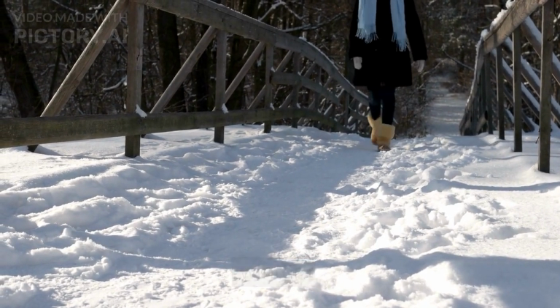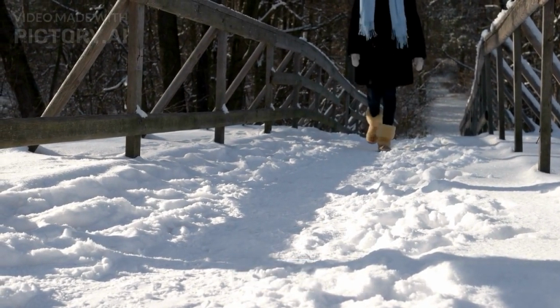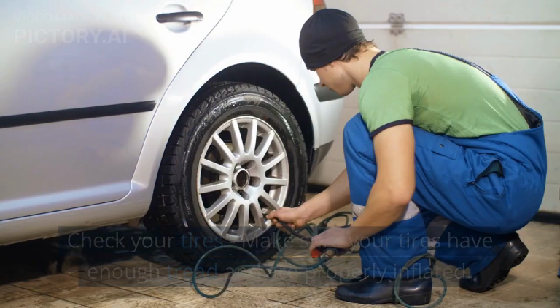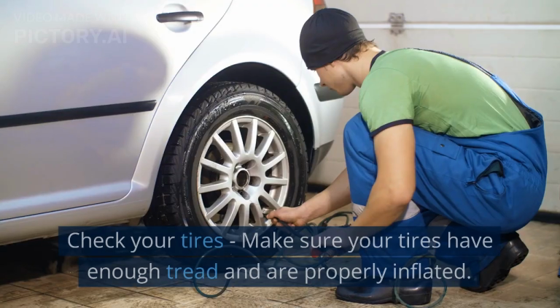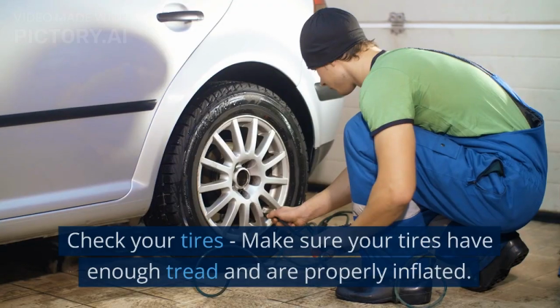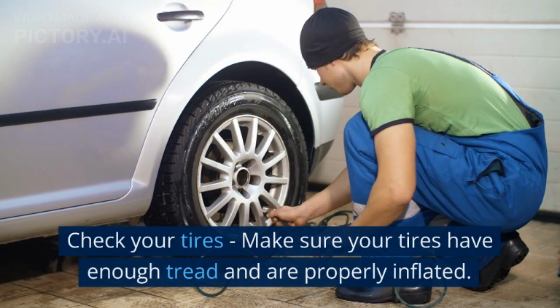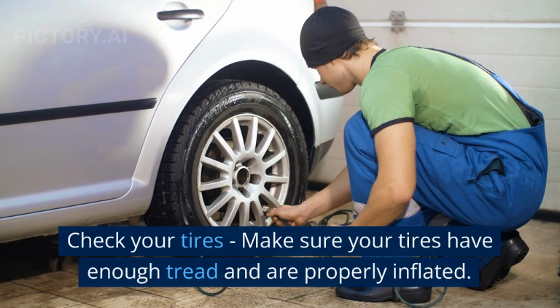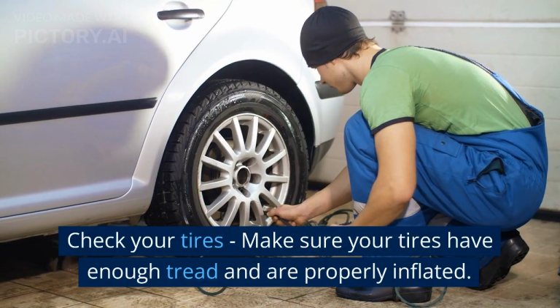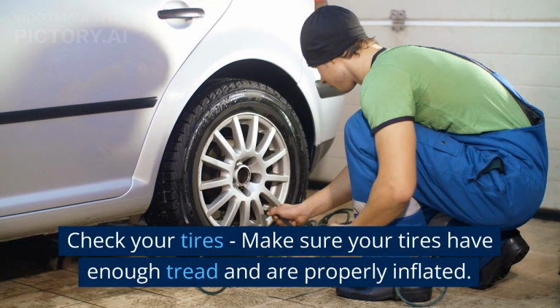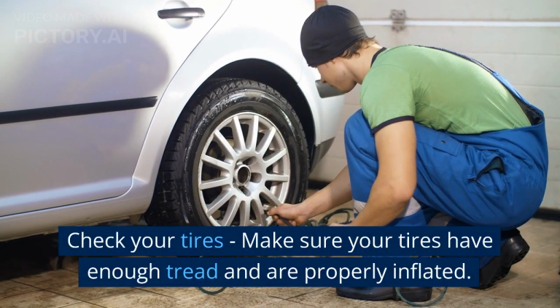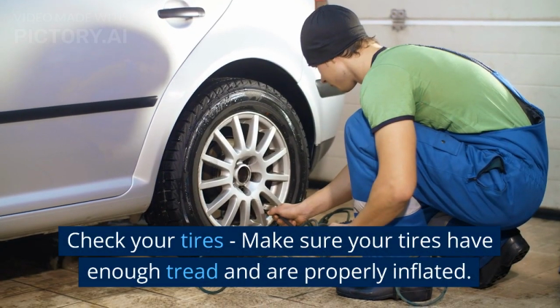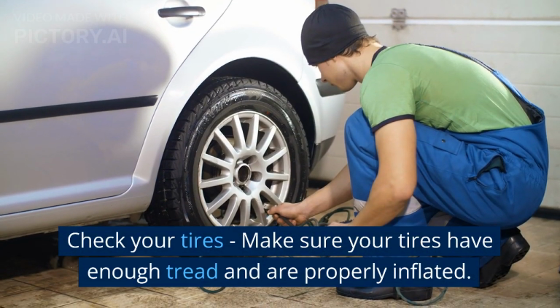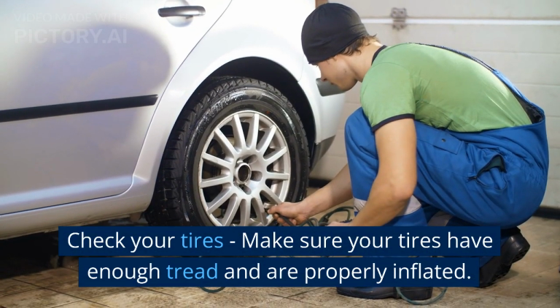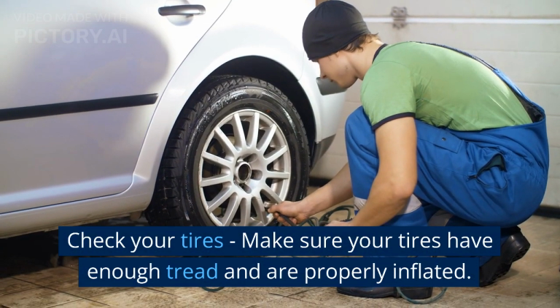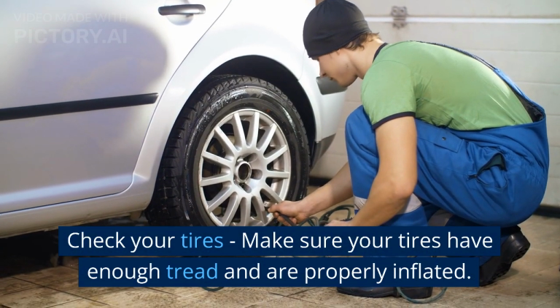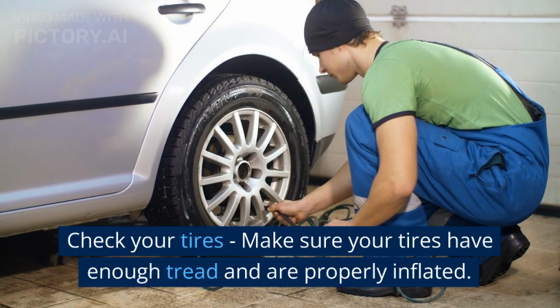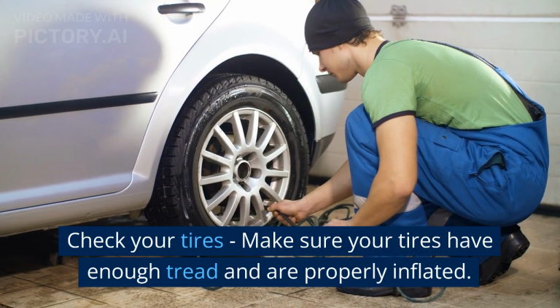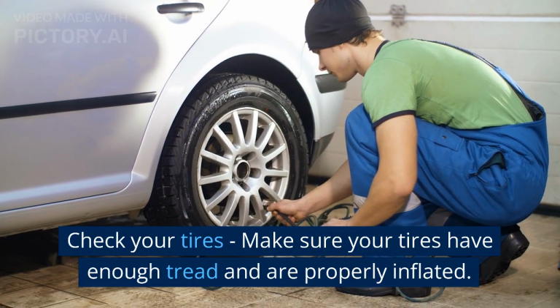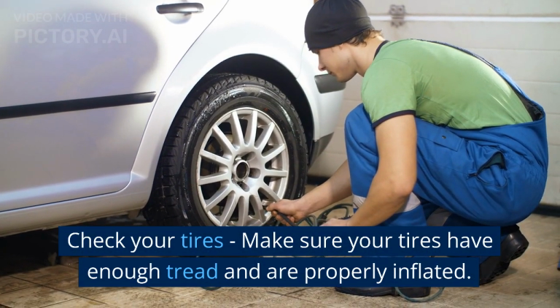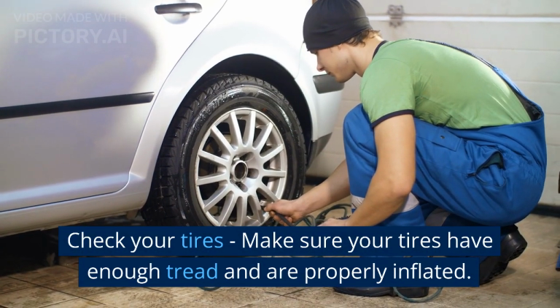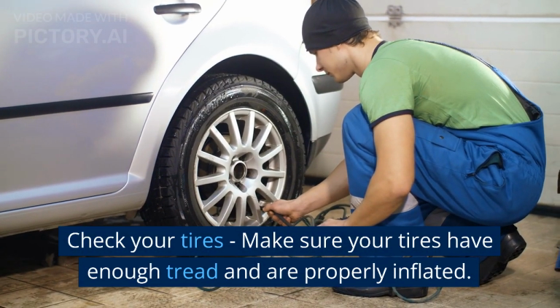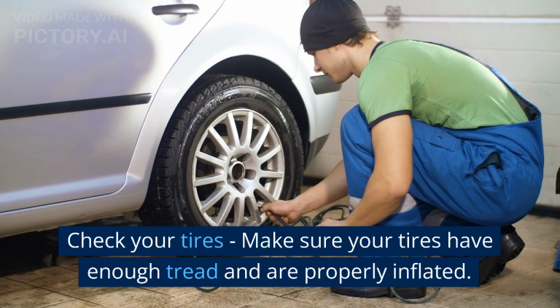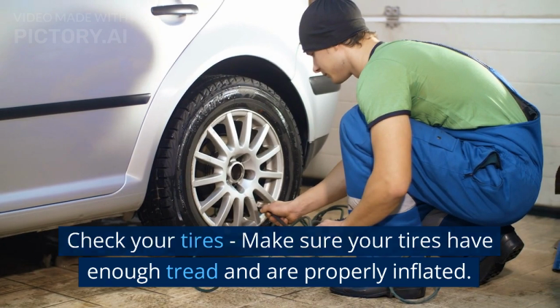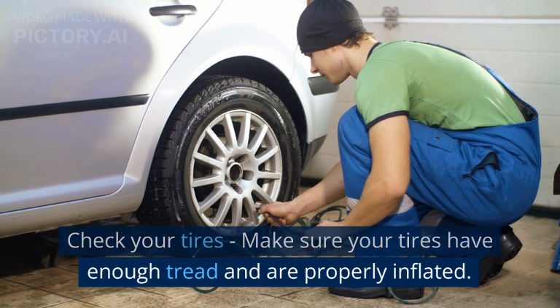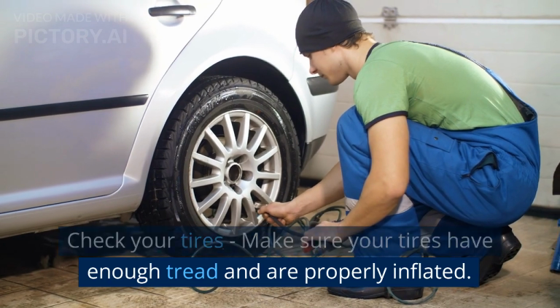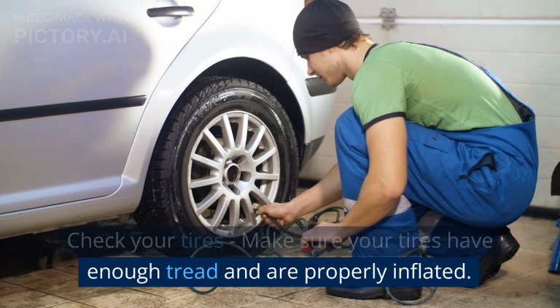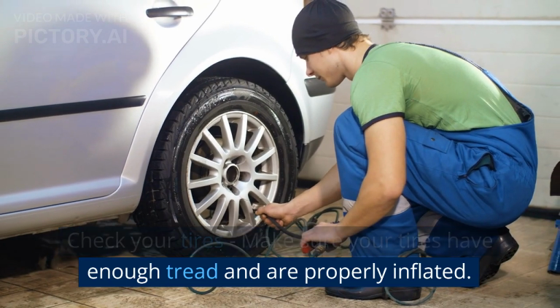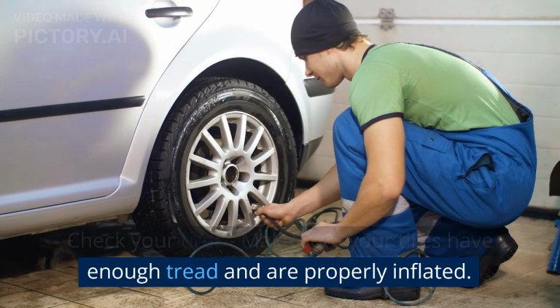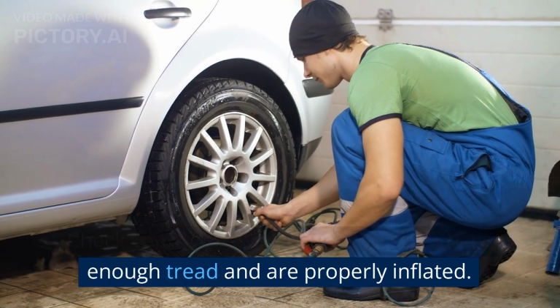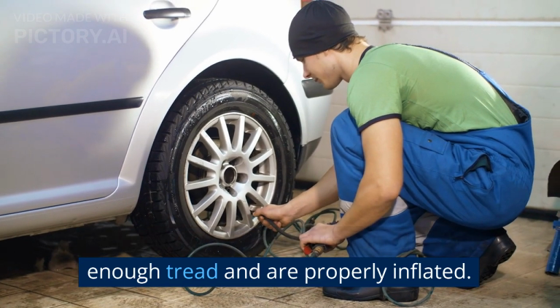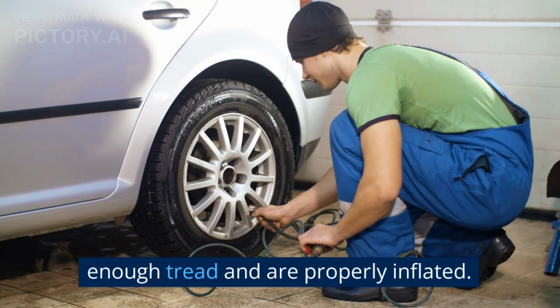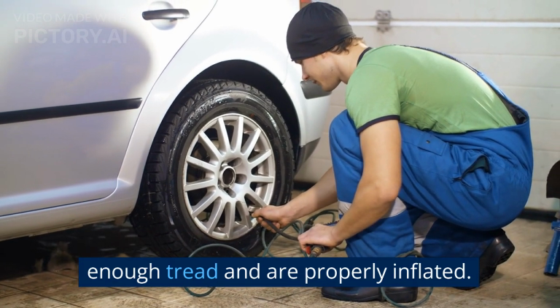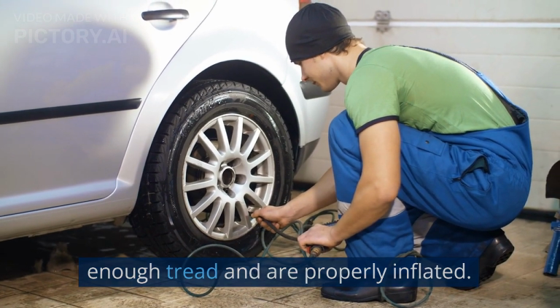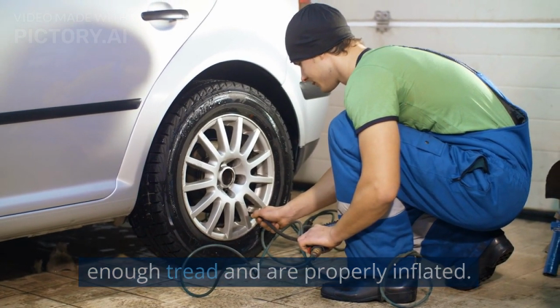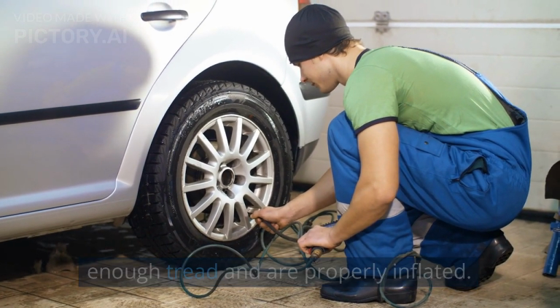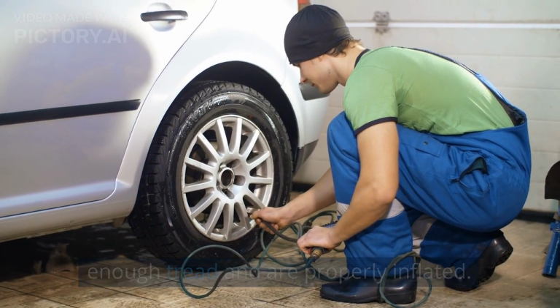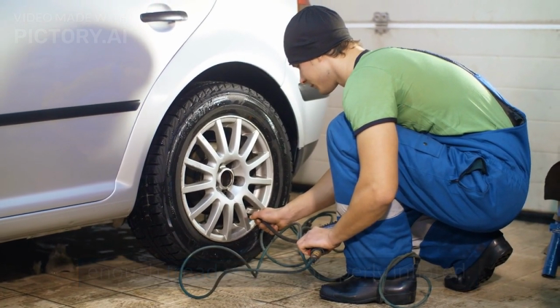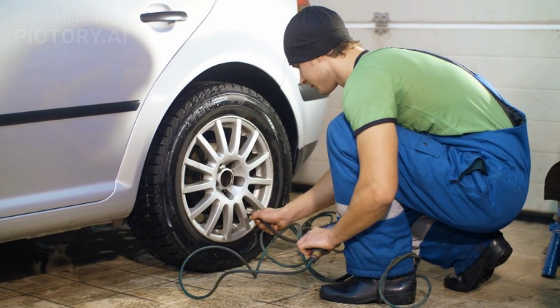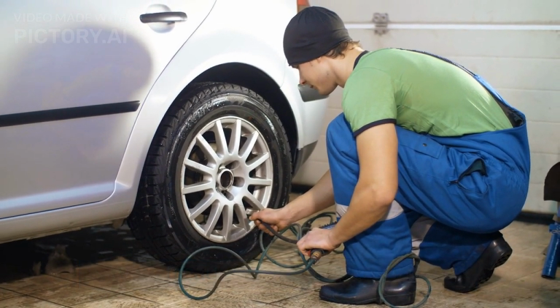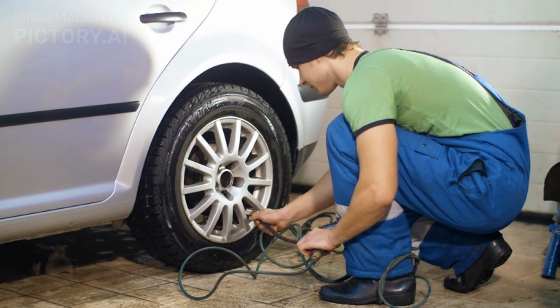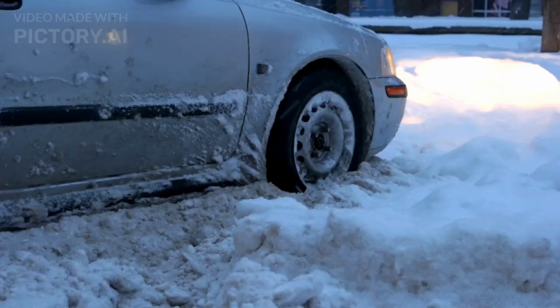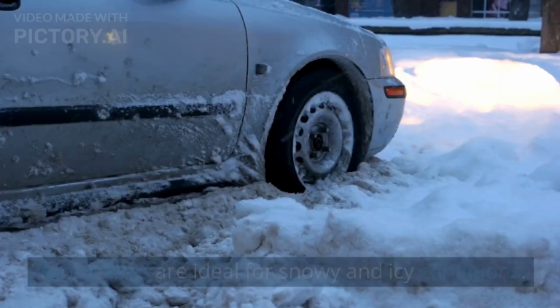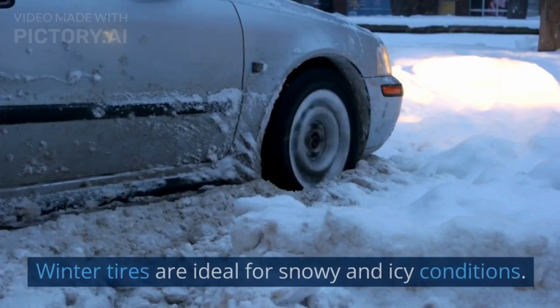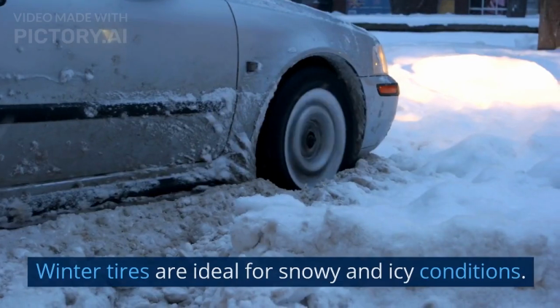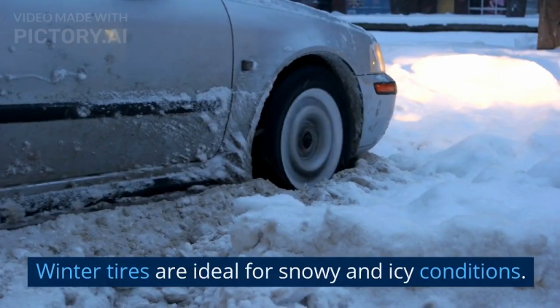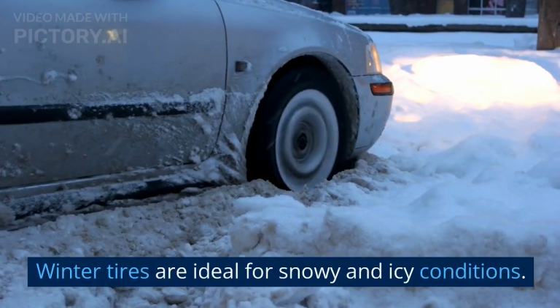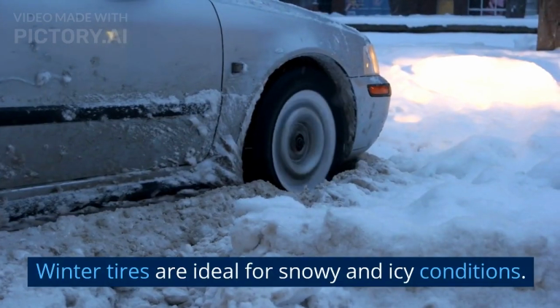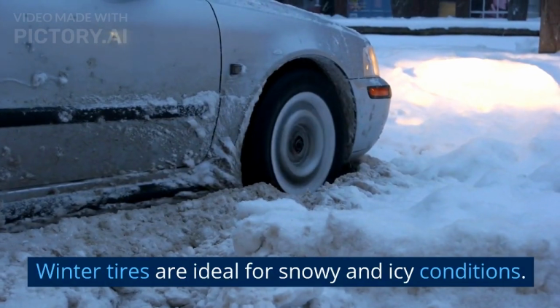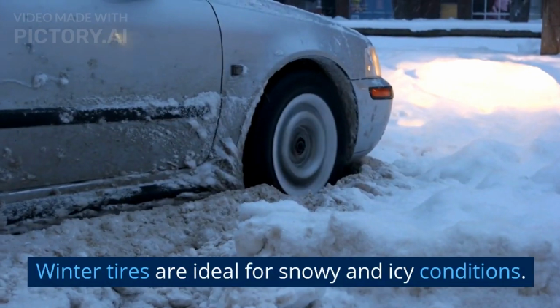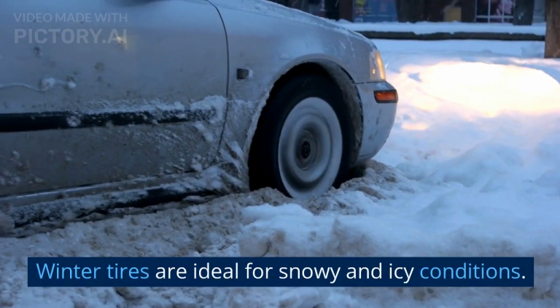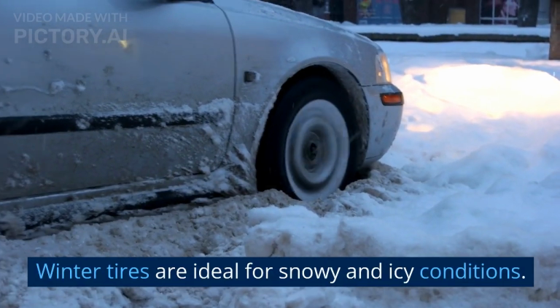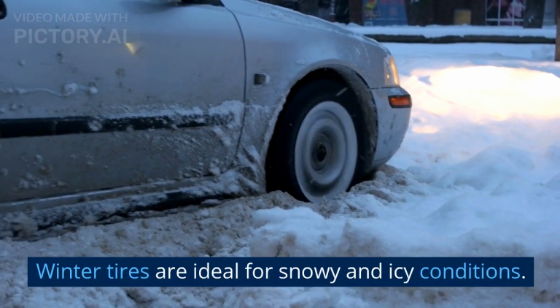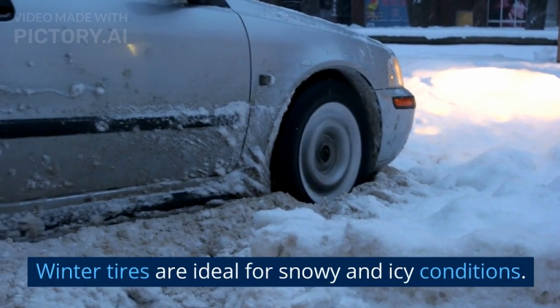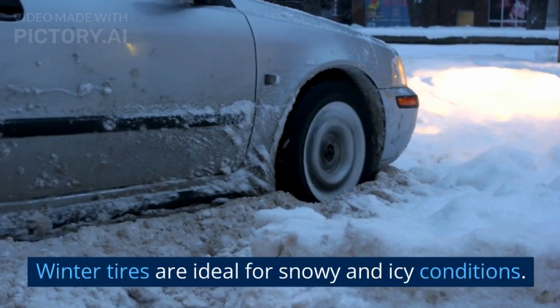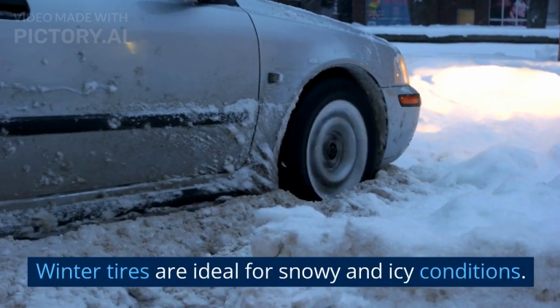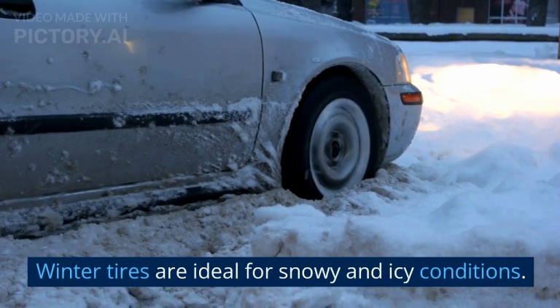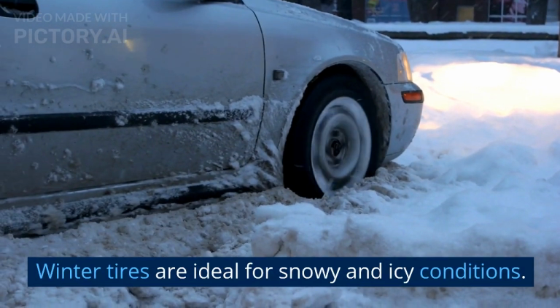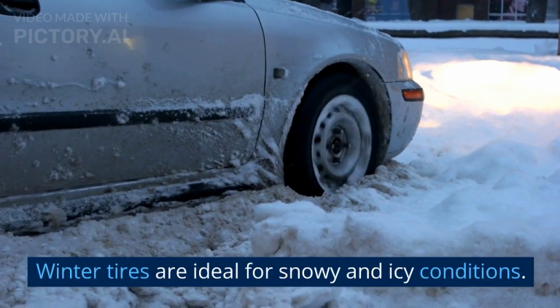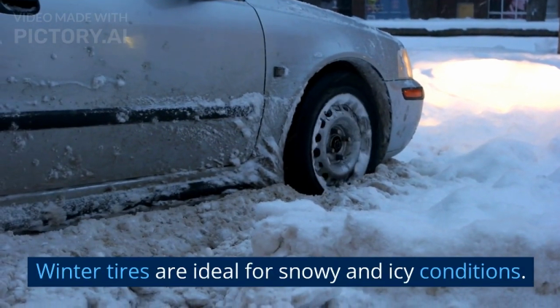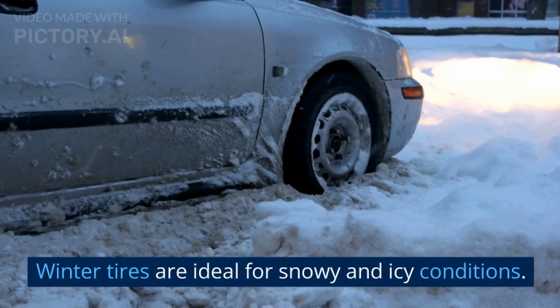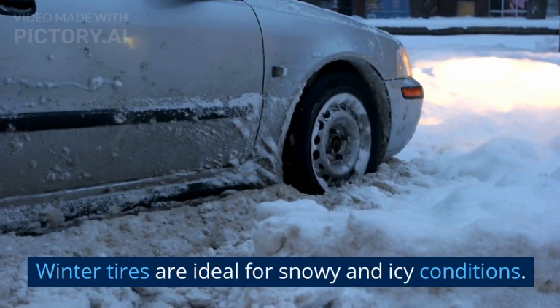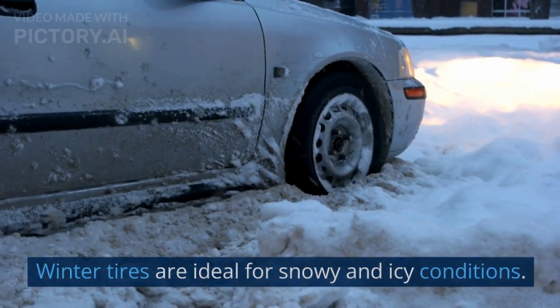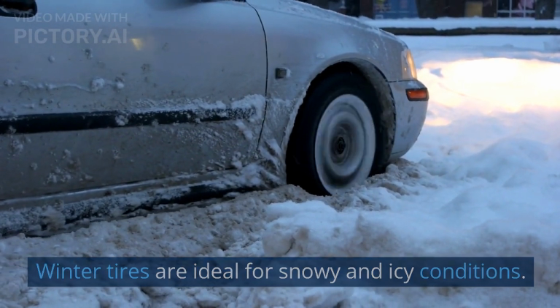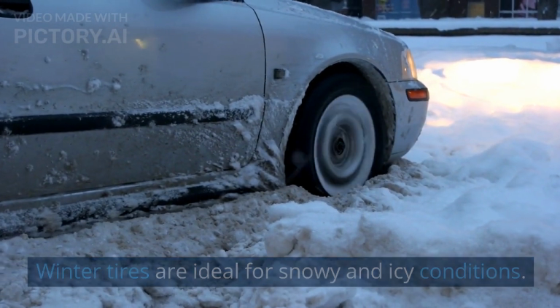Check your tires. Make sure your tires have enough tread and are properly inflated. Winter tires are ideal for snowy and icy conditions.